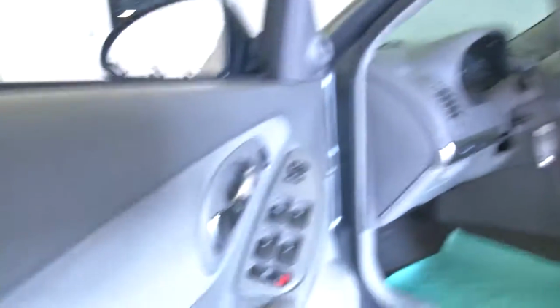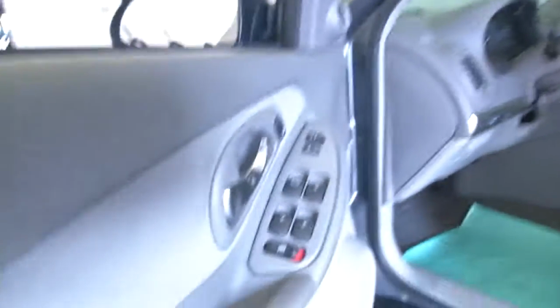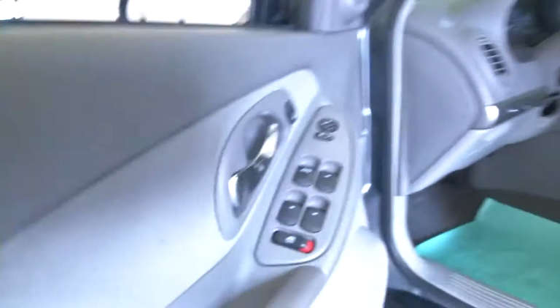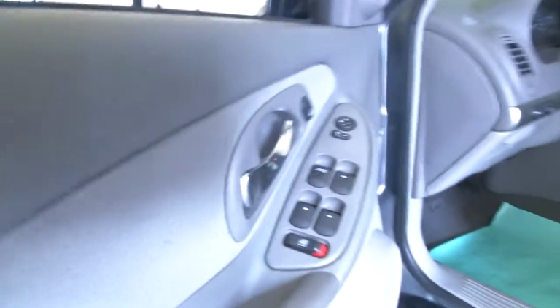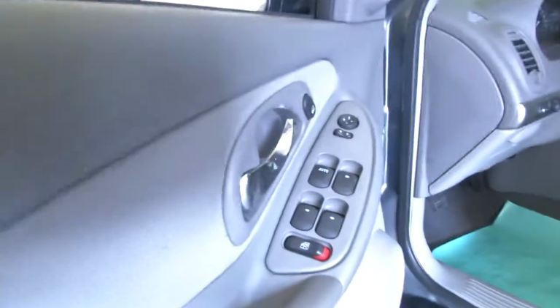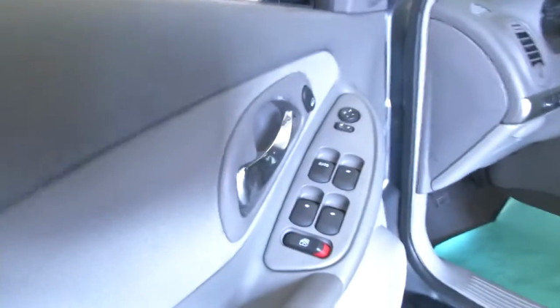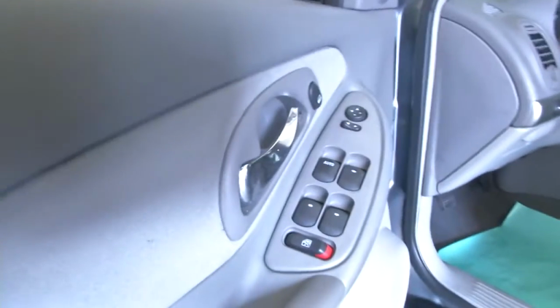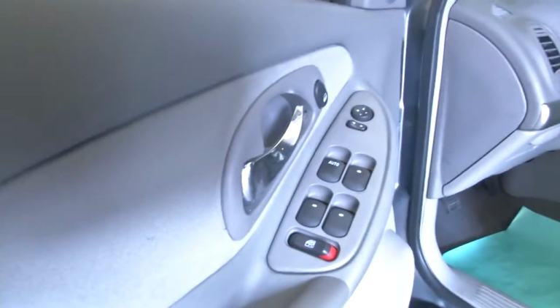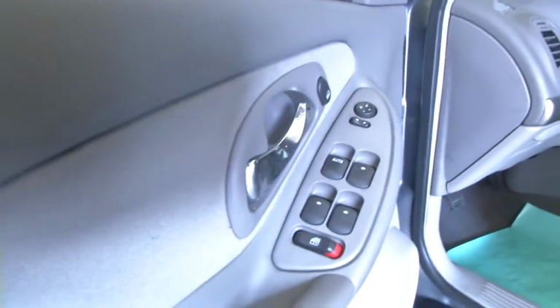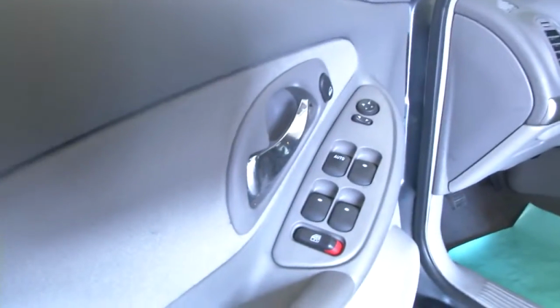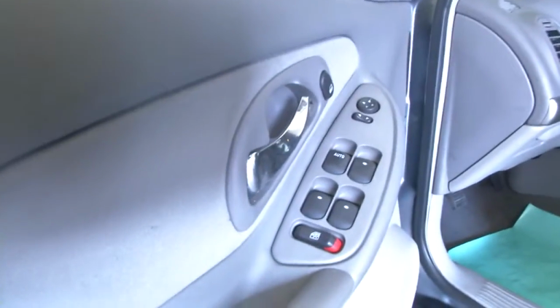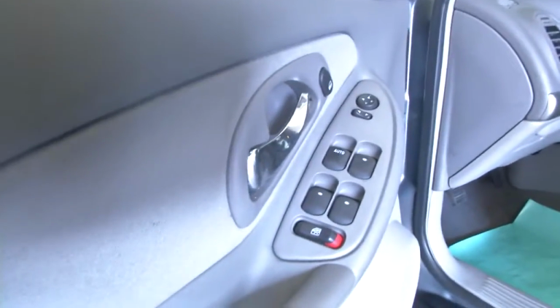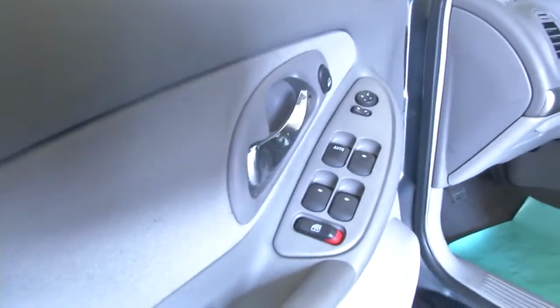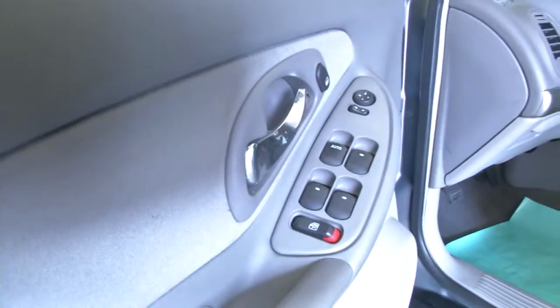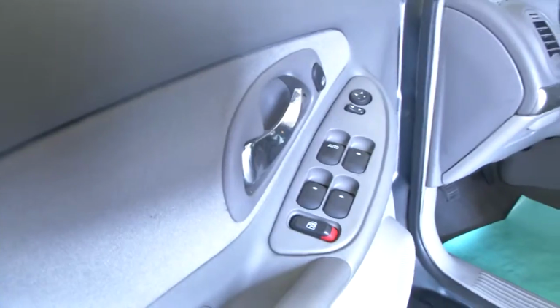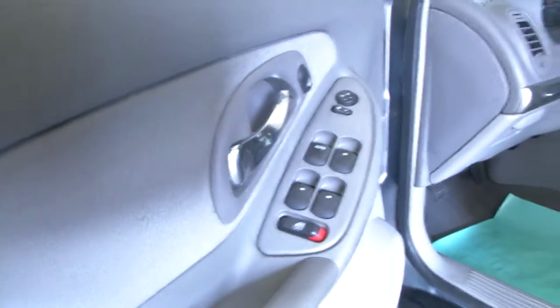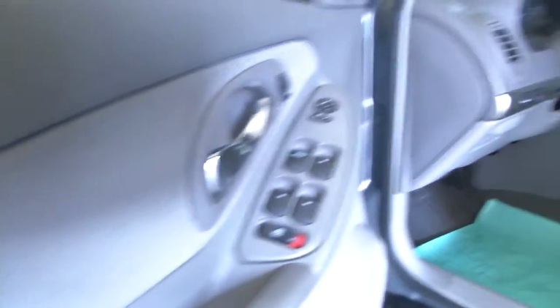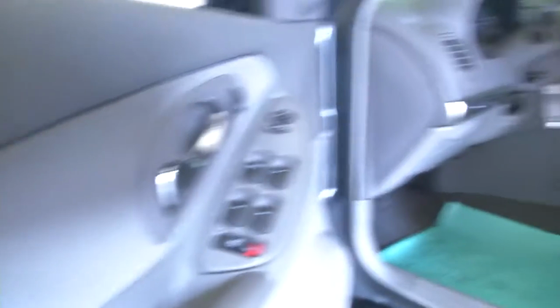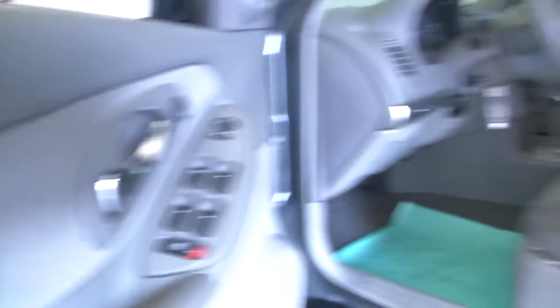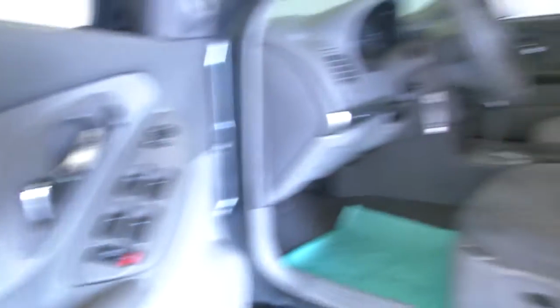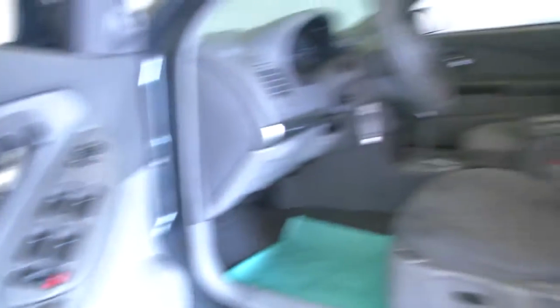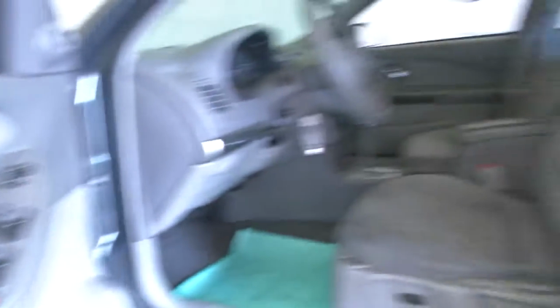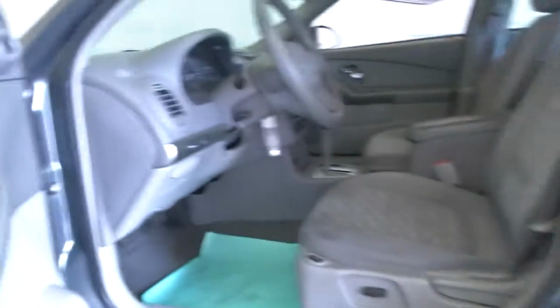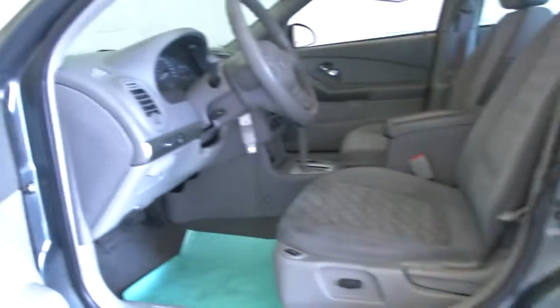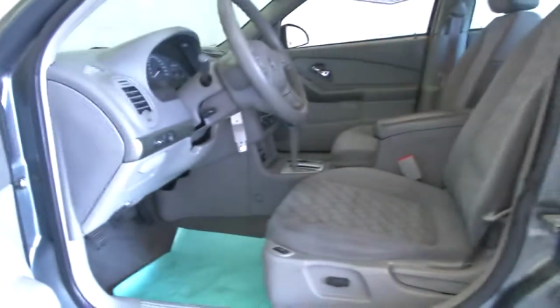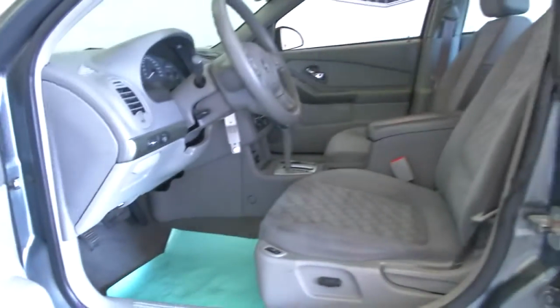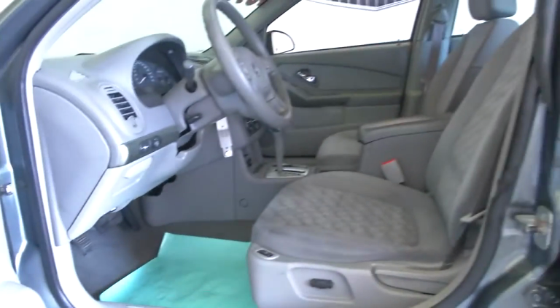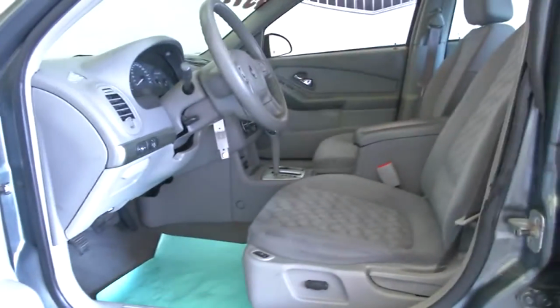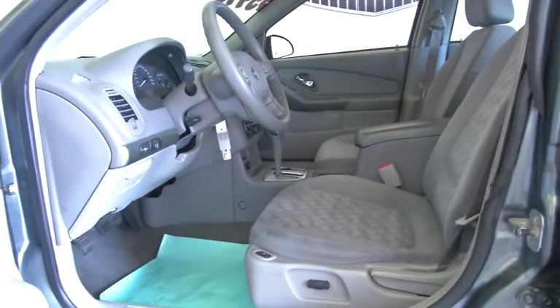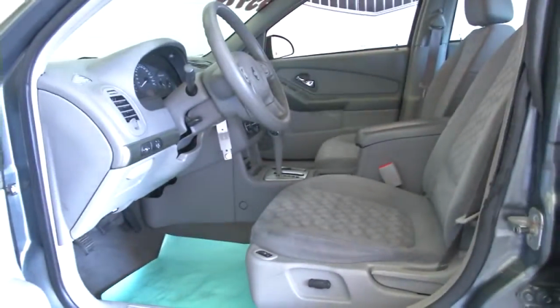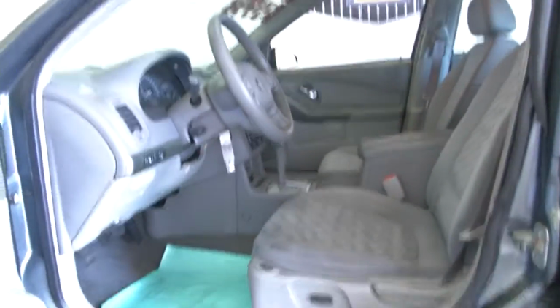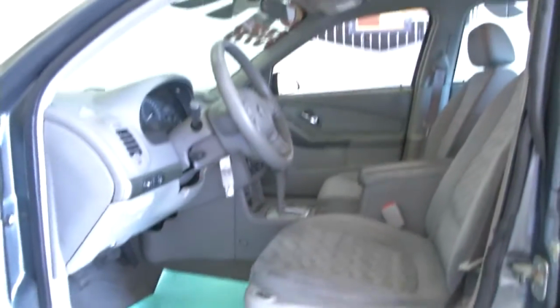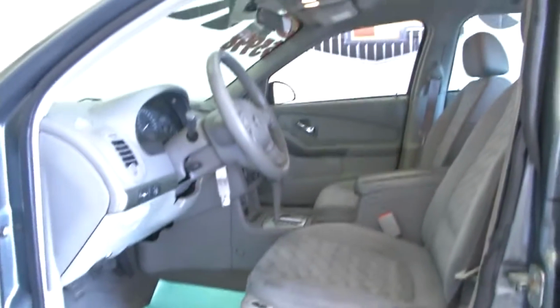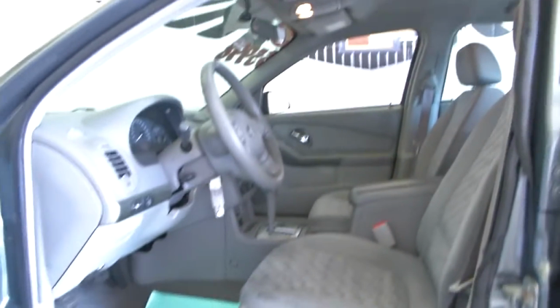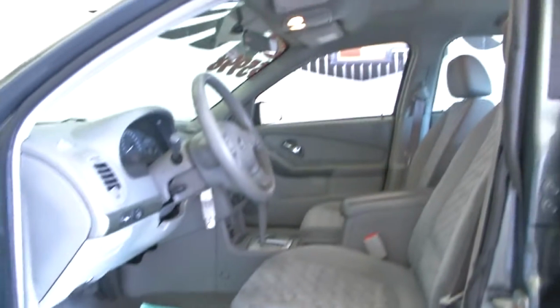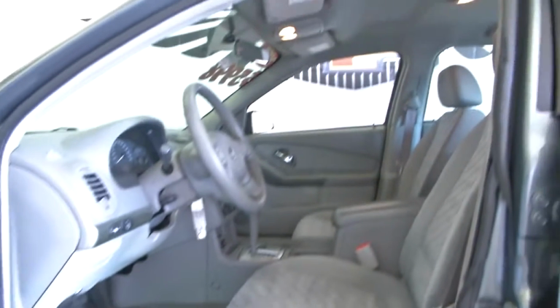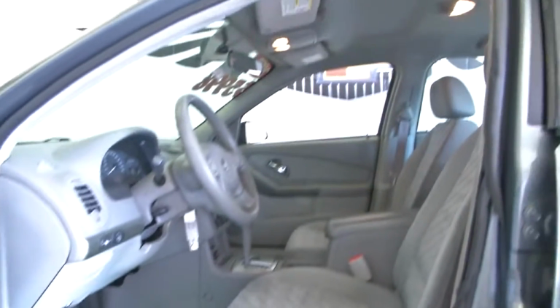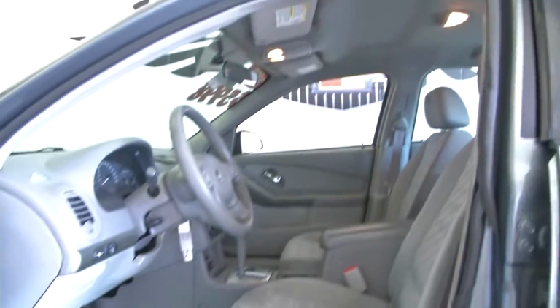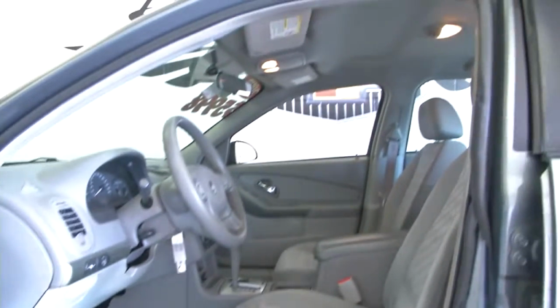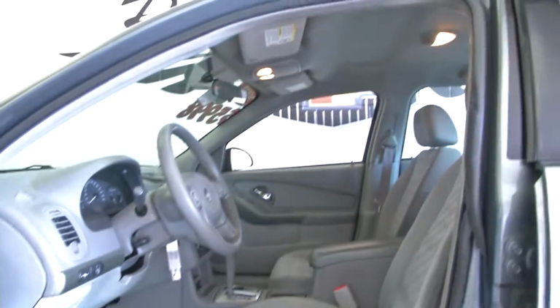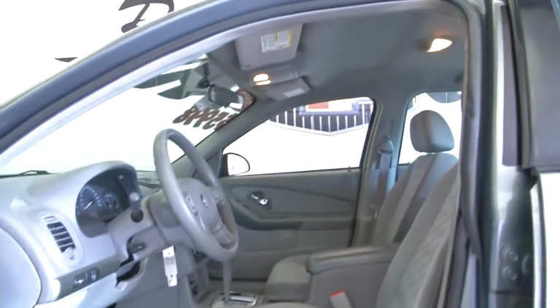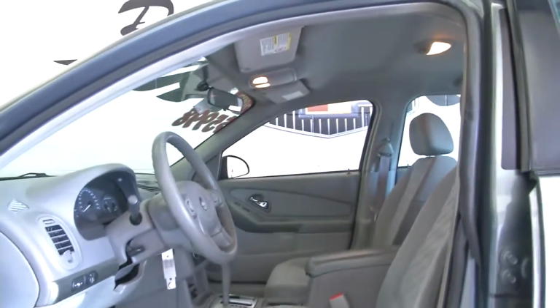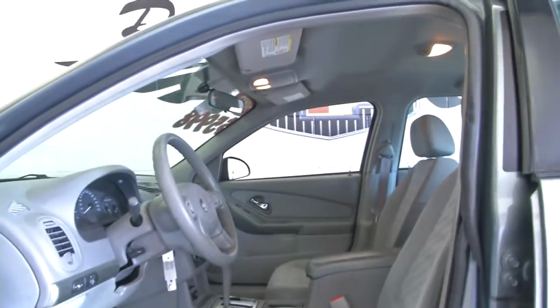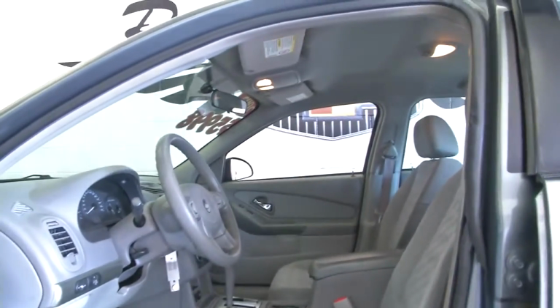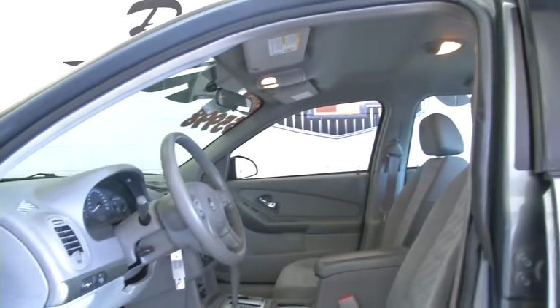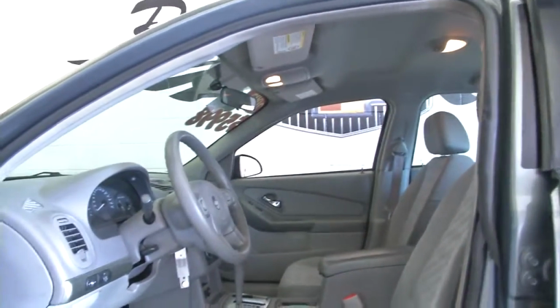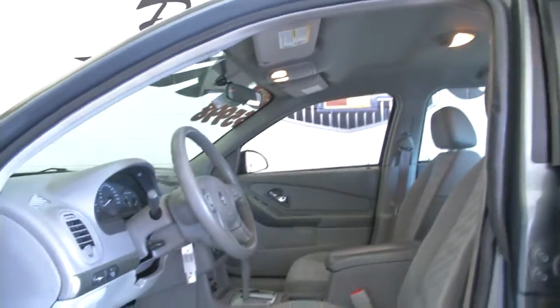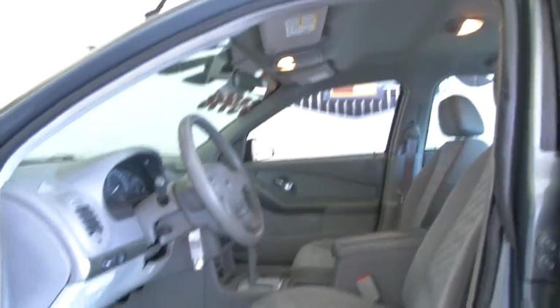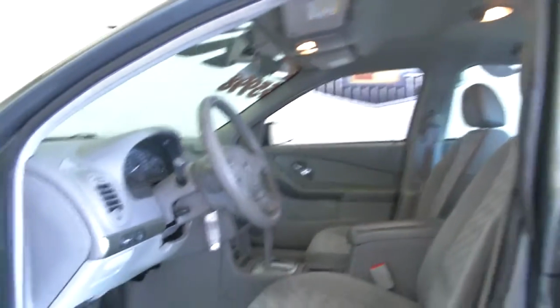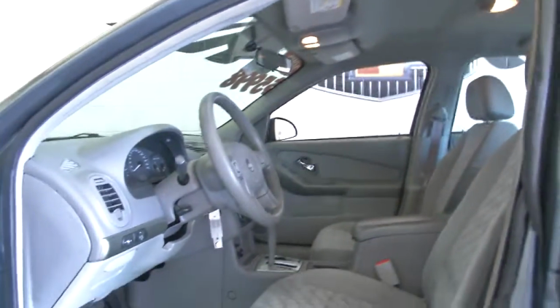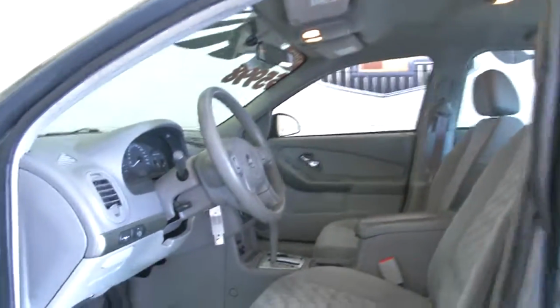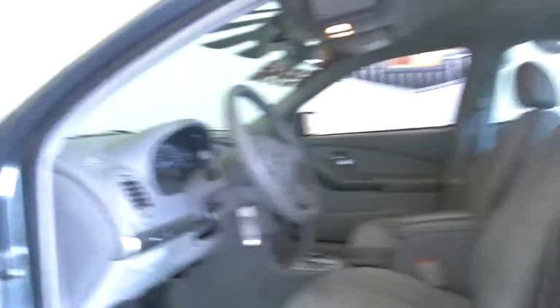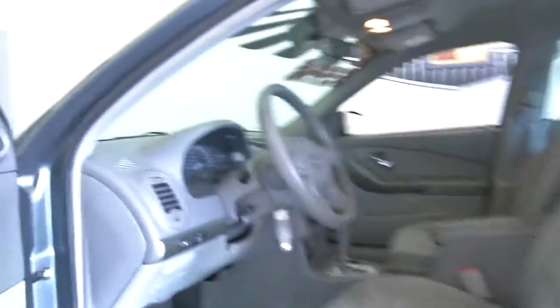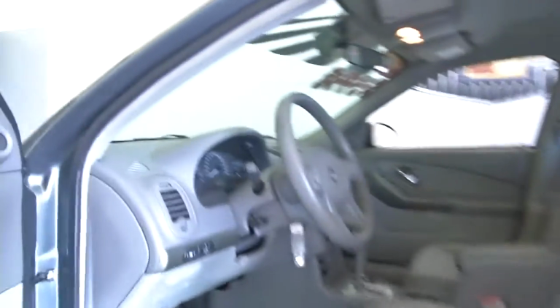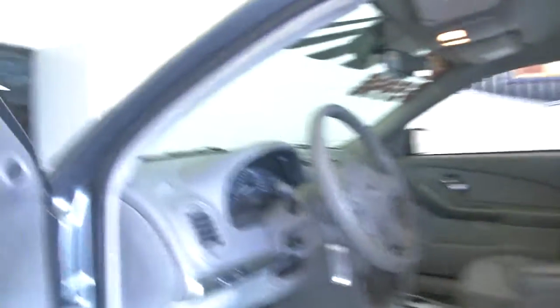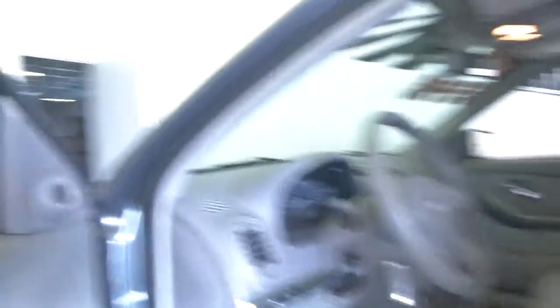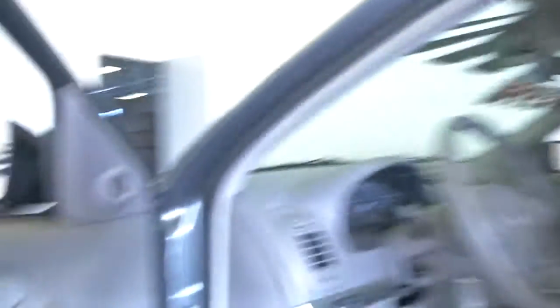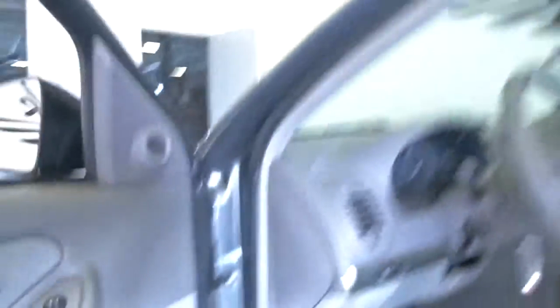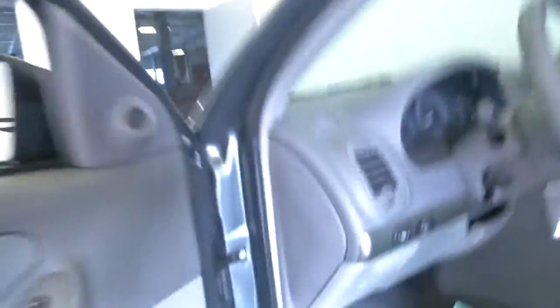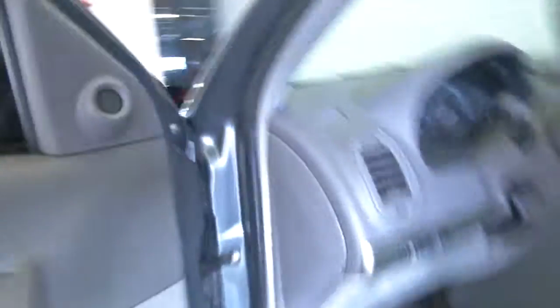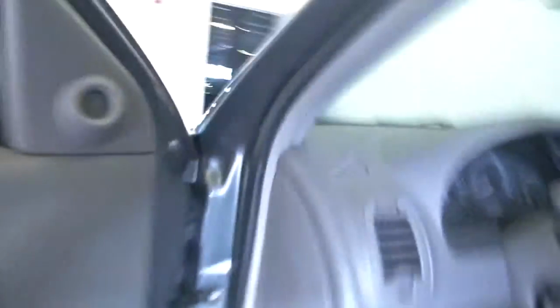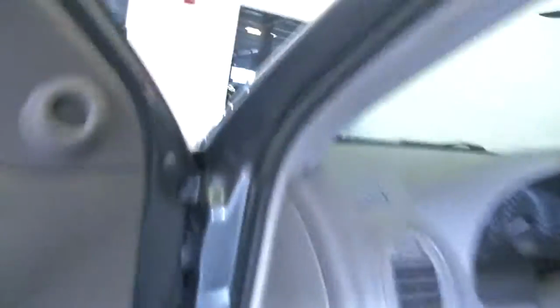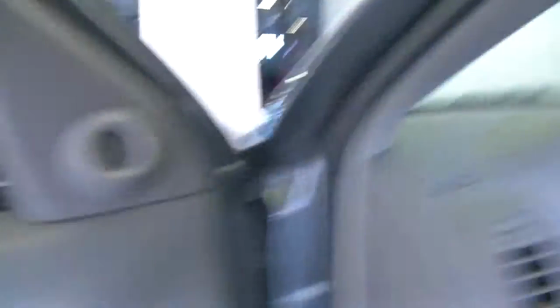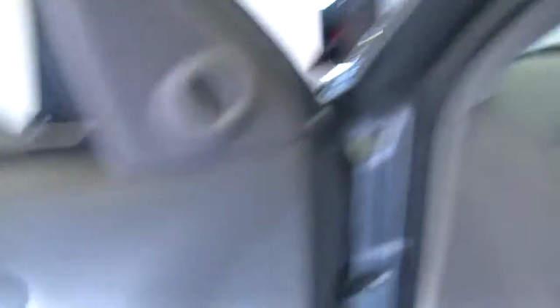Power windows, power locks, power seat adjustments. The gray cloth fabric seems to be in good condition.